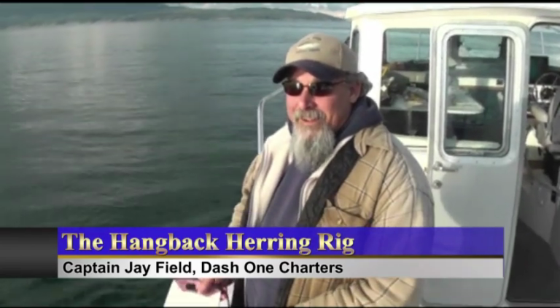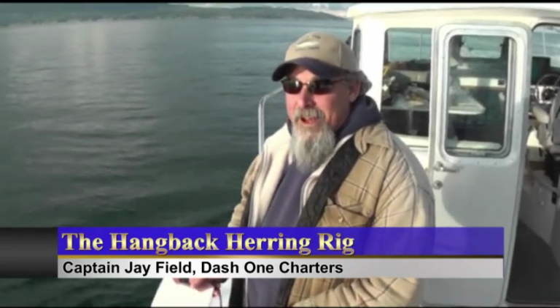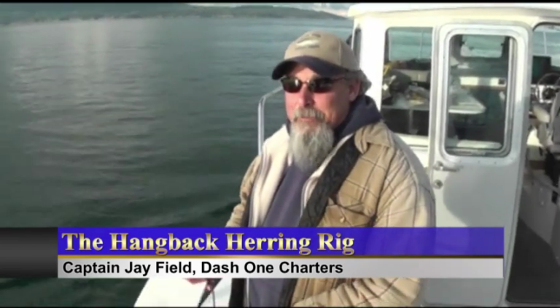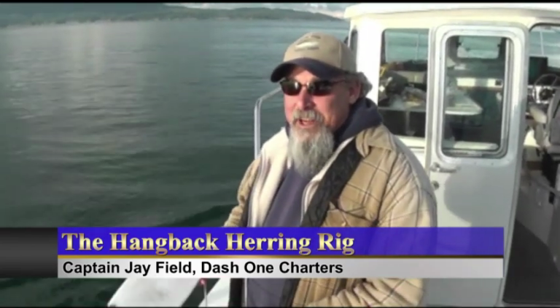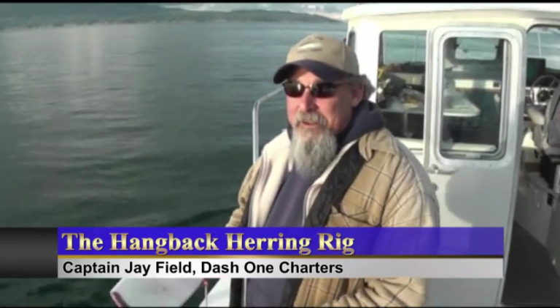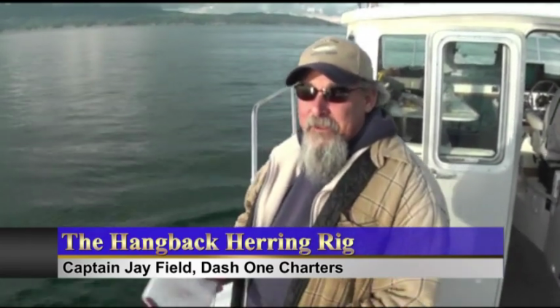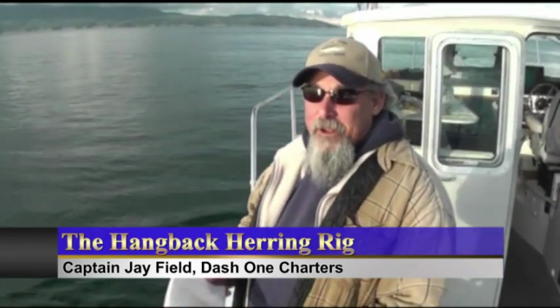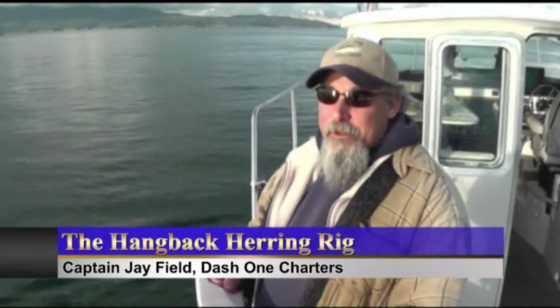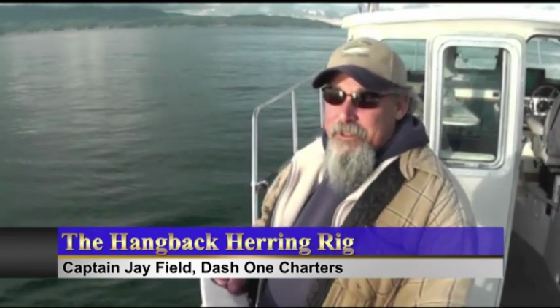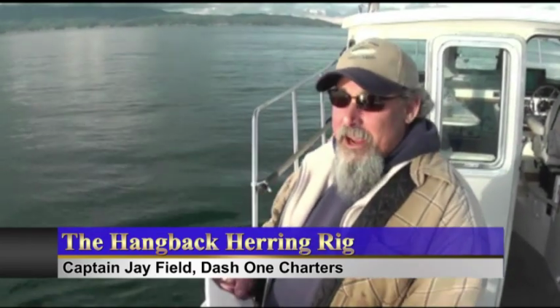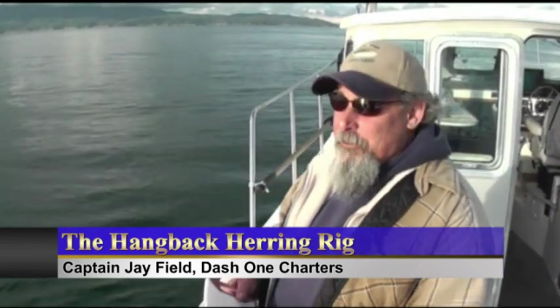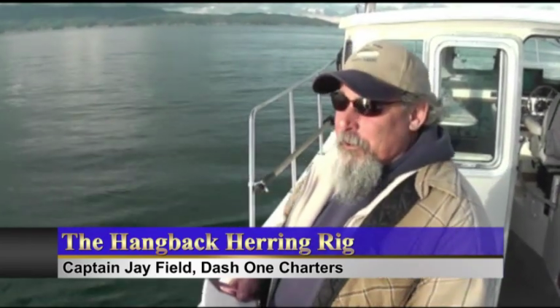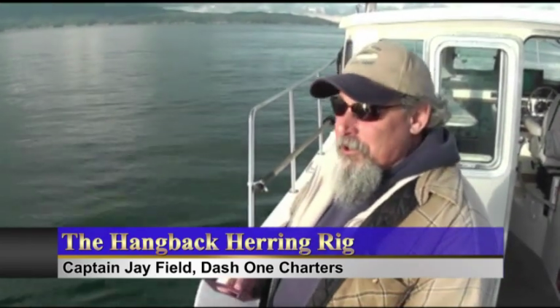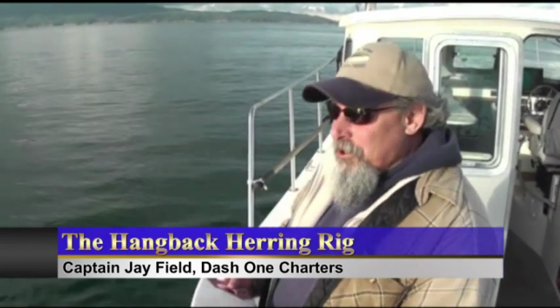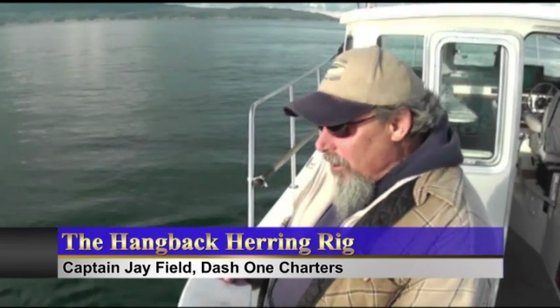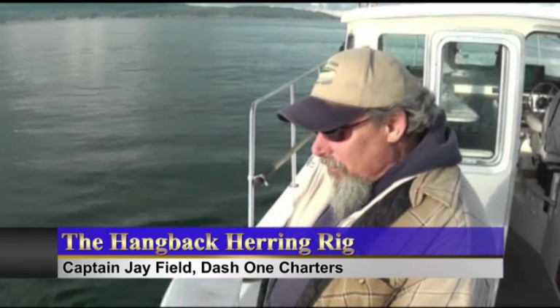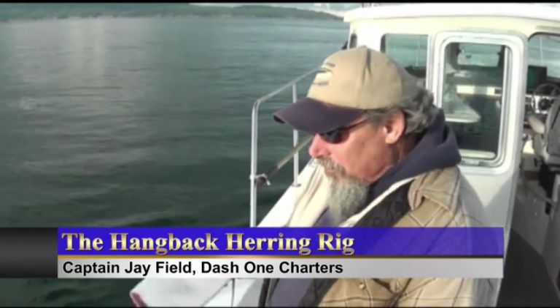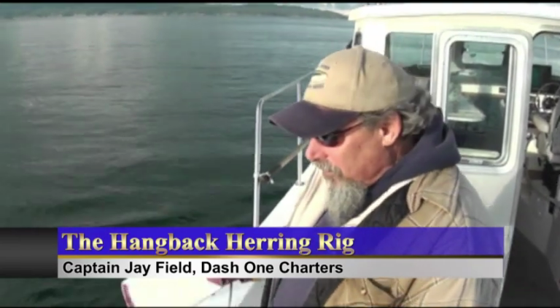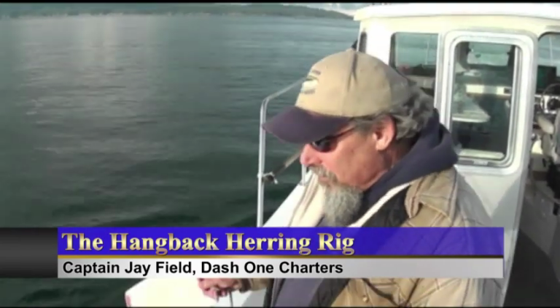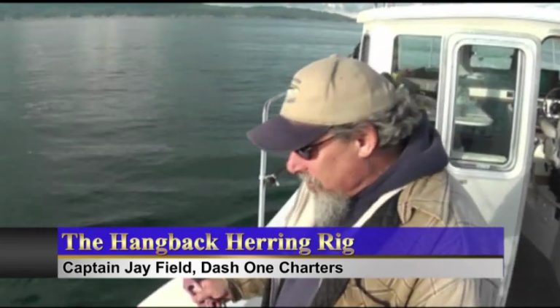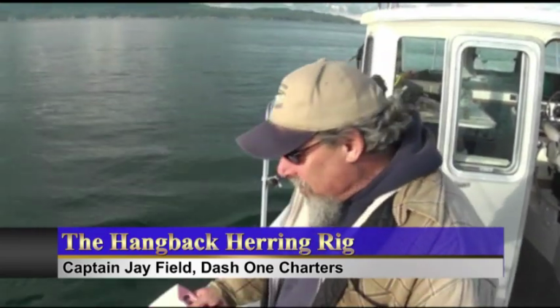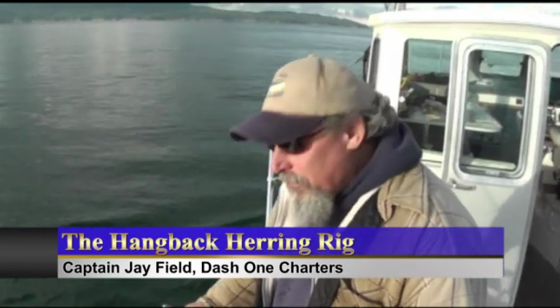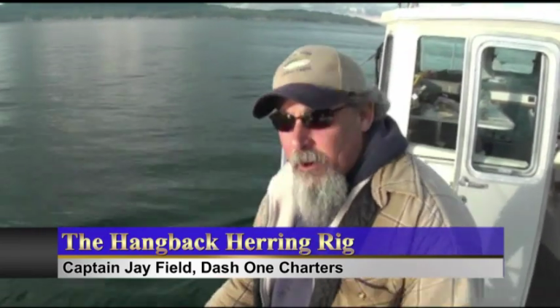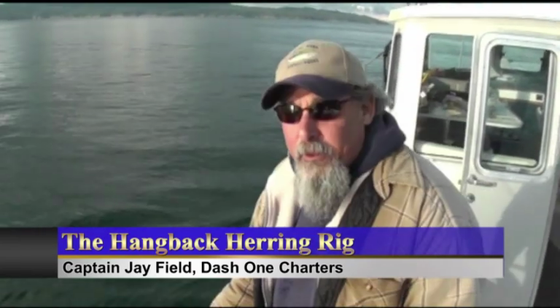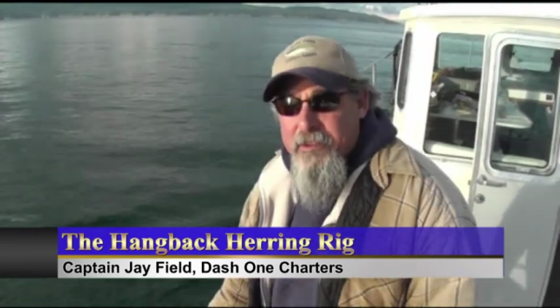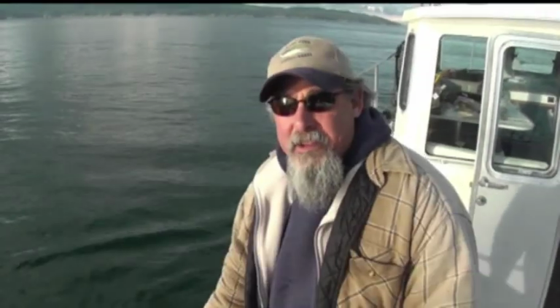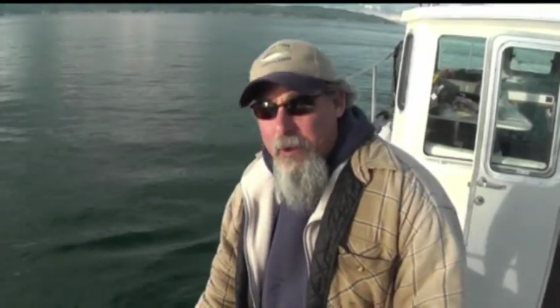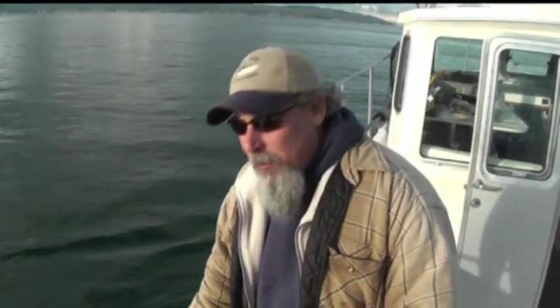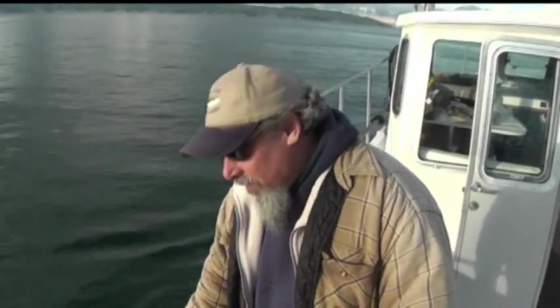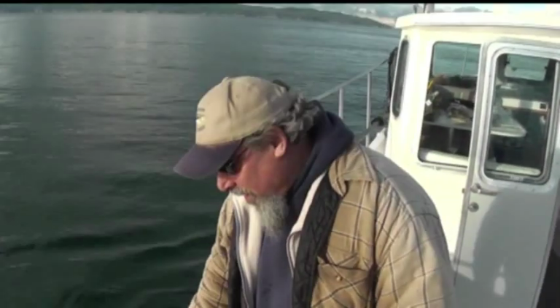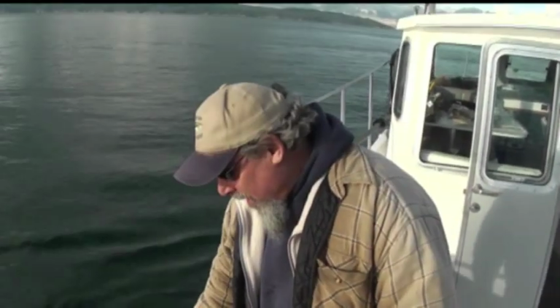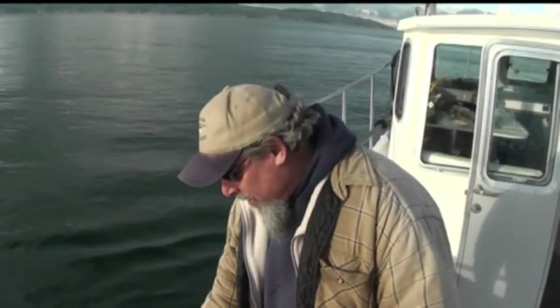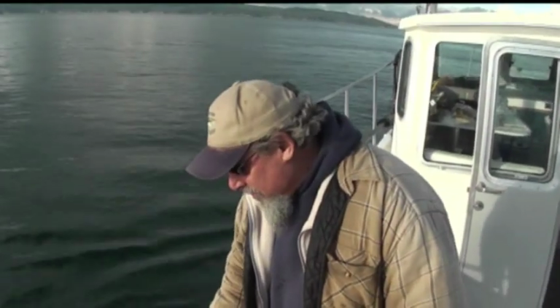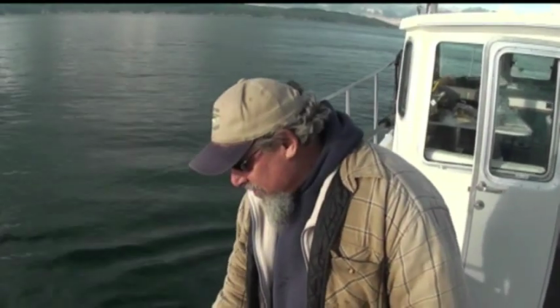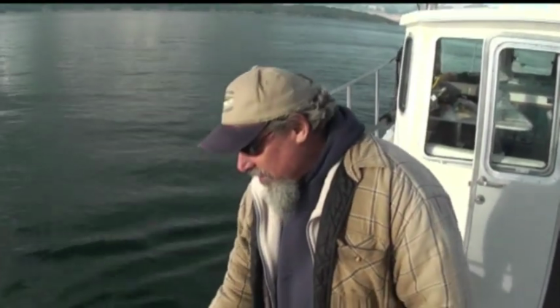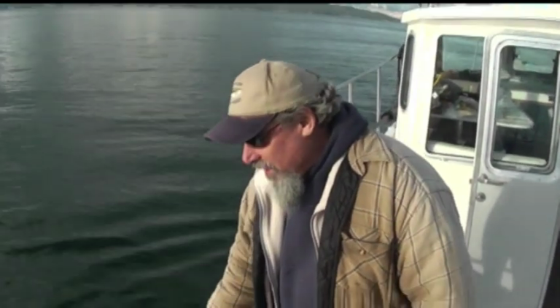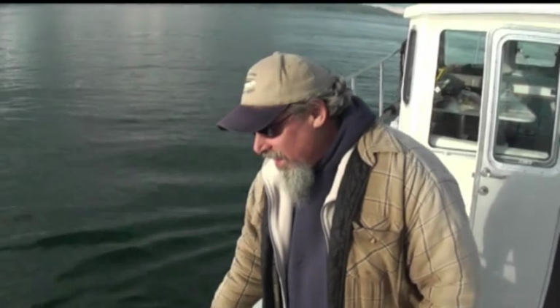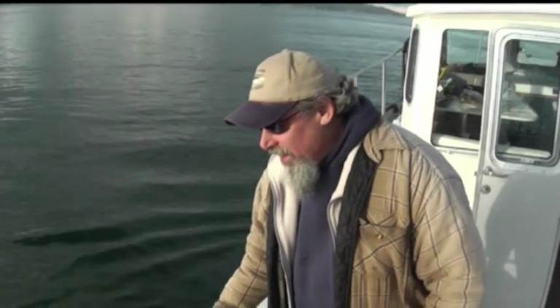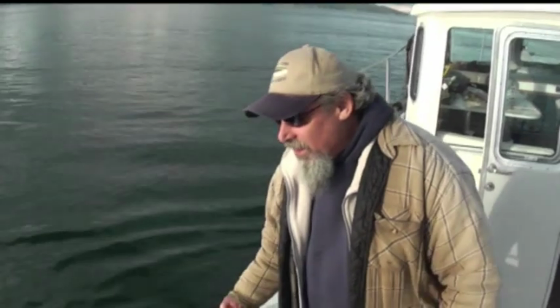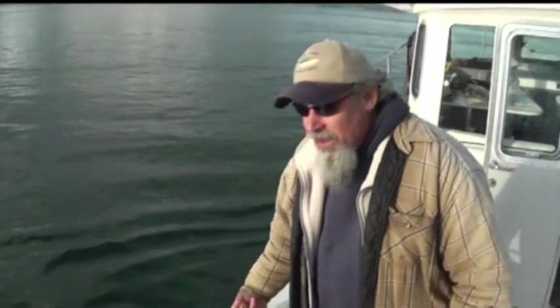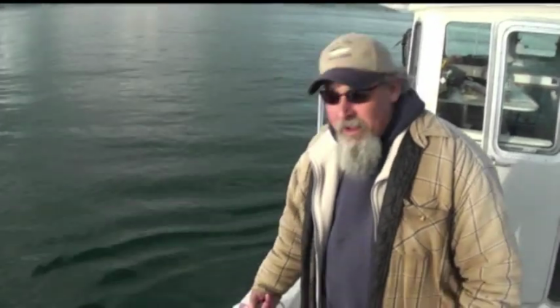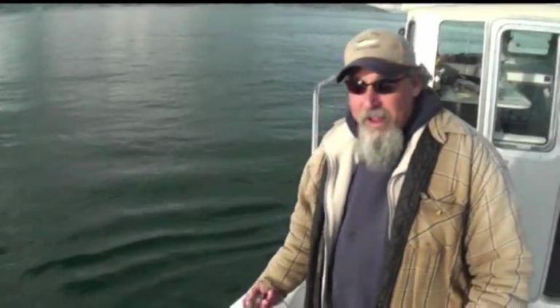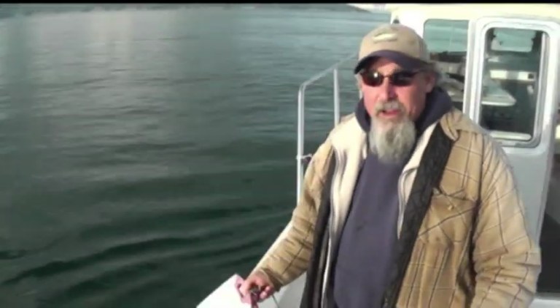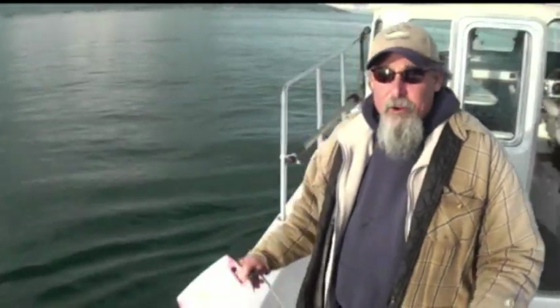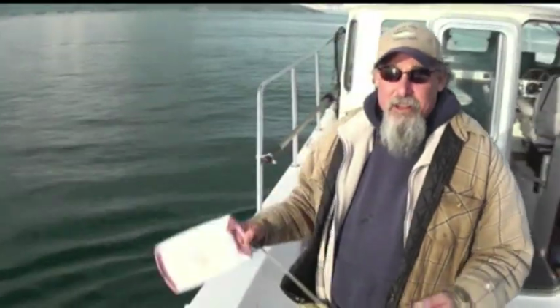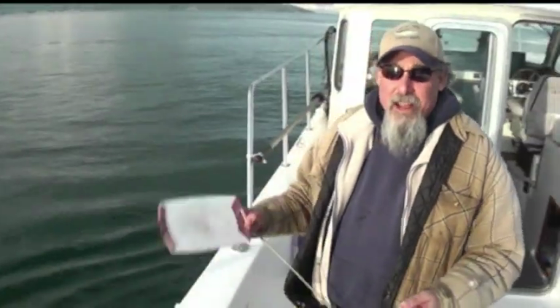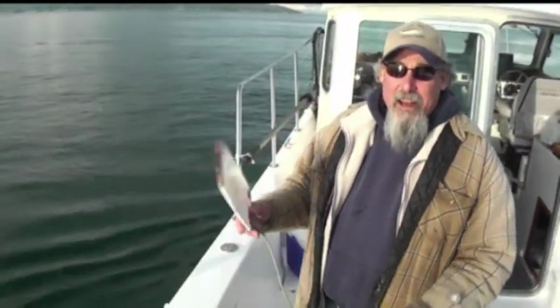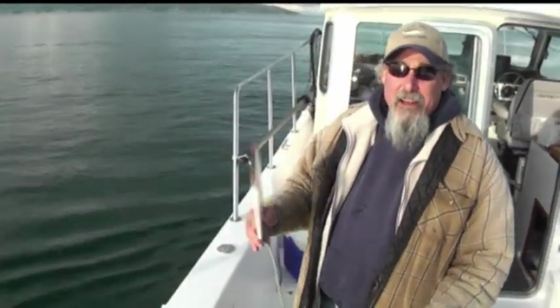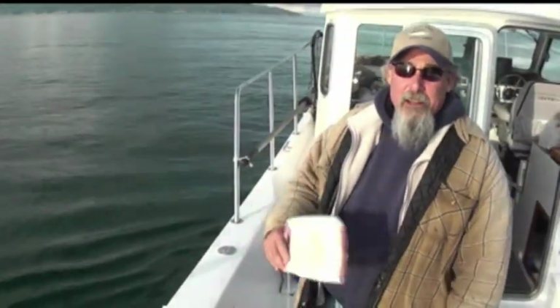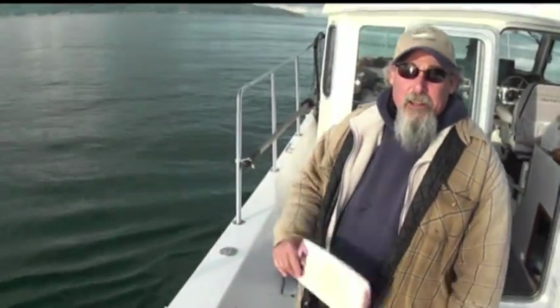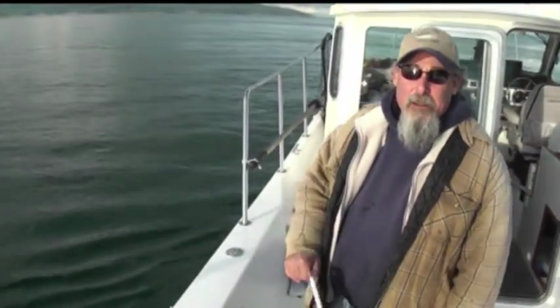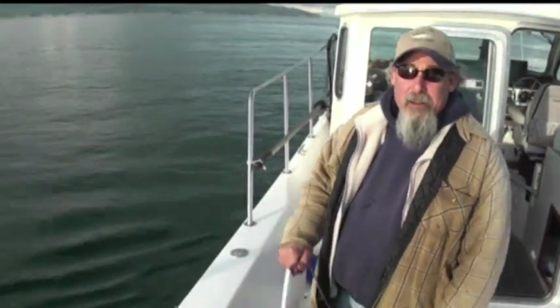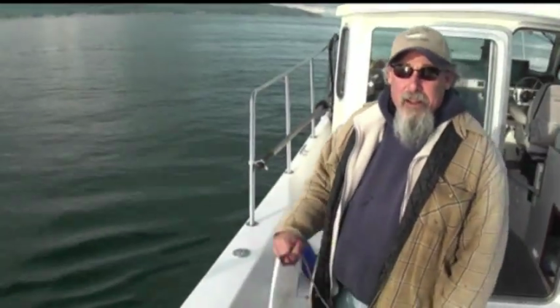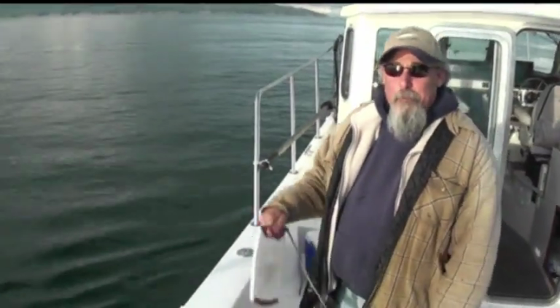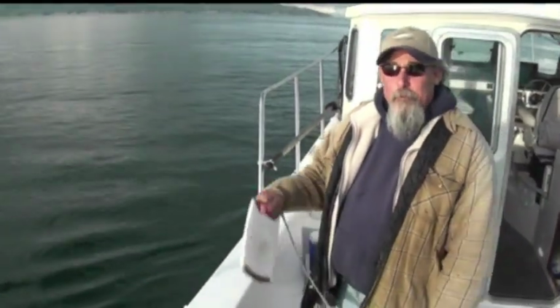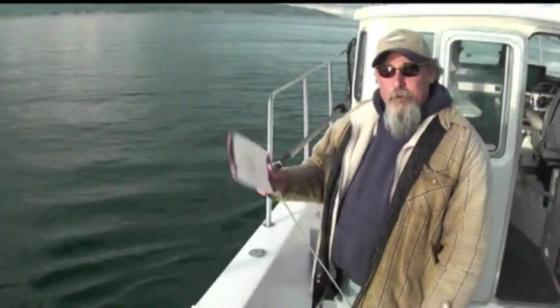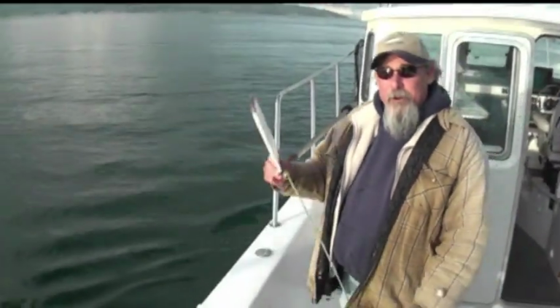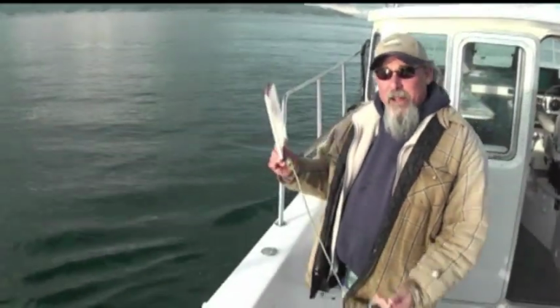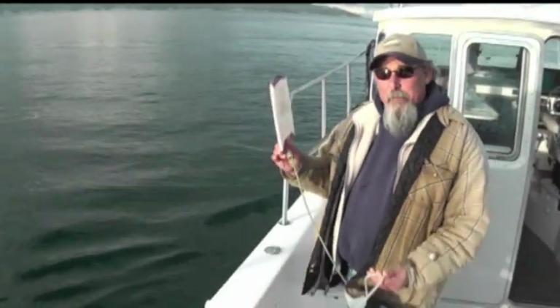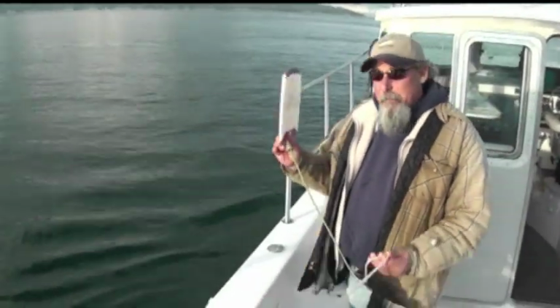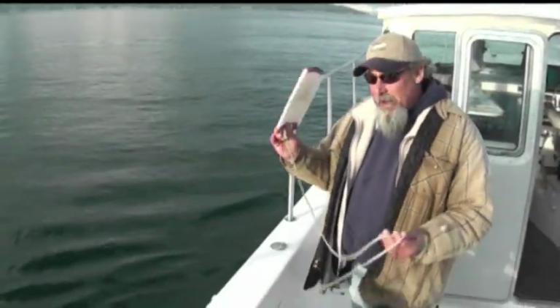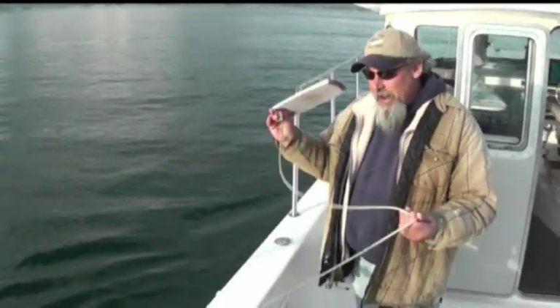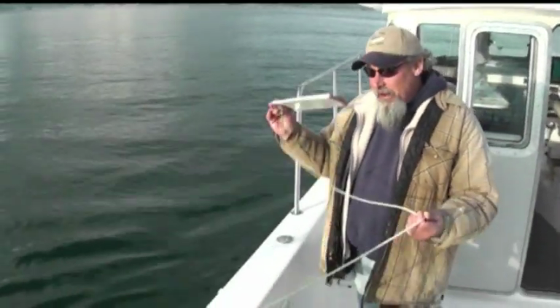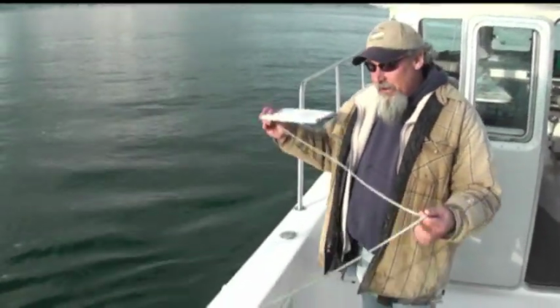I'm Jay Field with Dash One Charters, fishing up here in the San Juan Islands today. Here's a handy little tip when you're cutting bait.